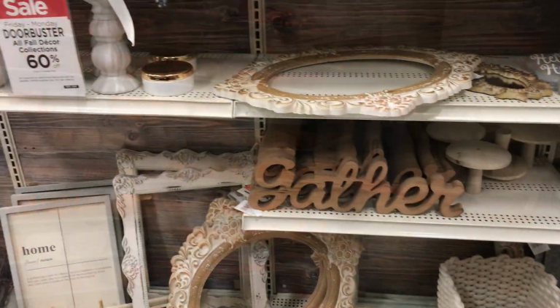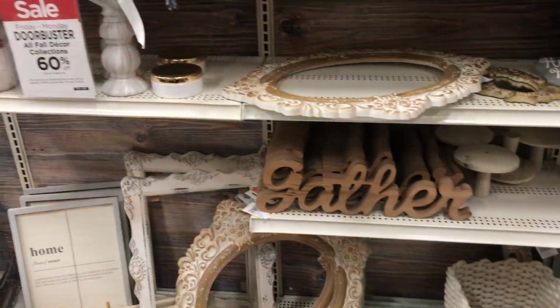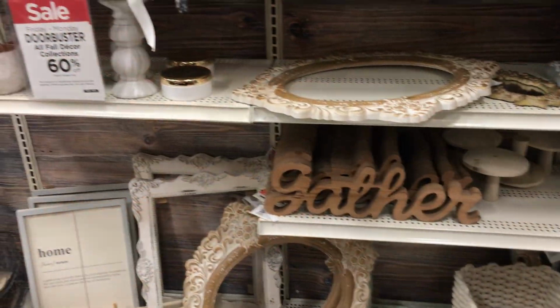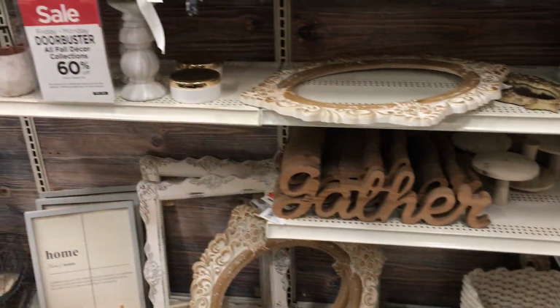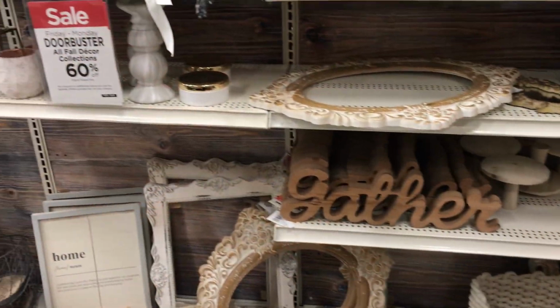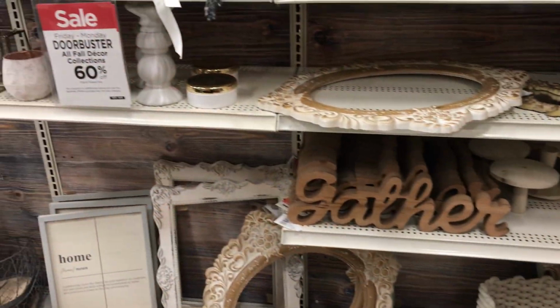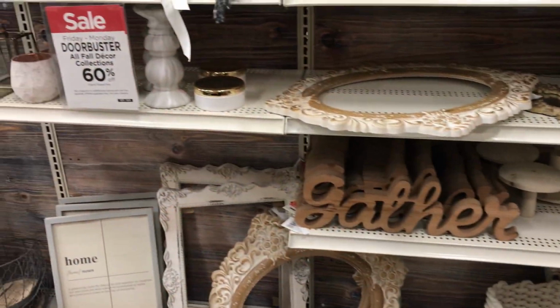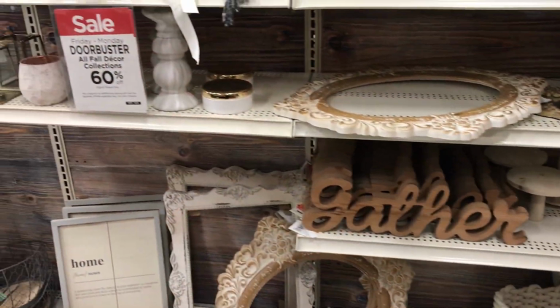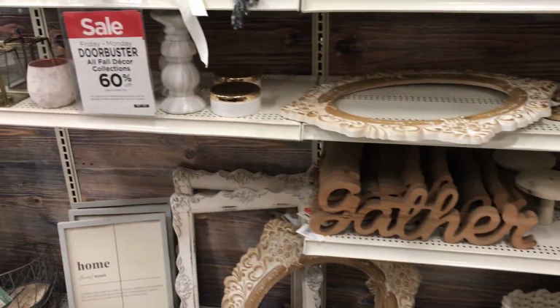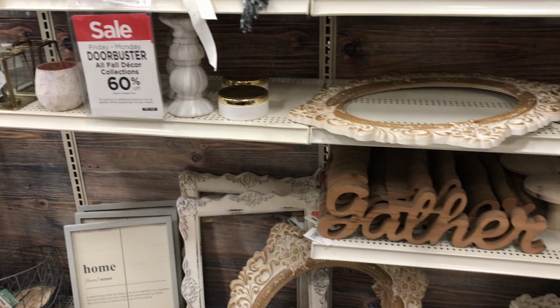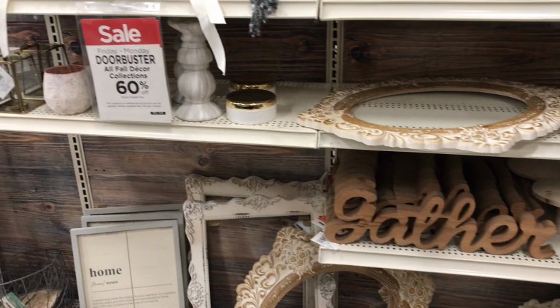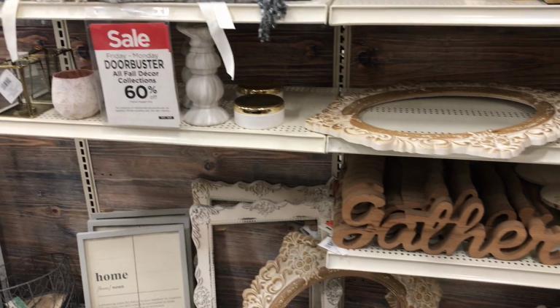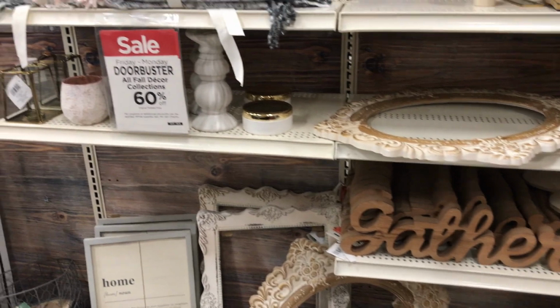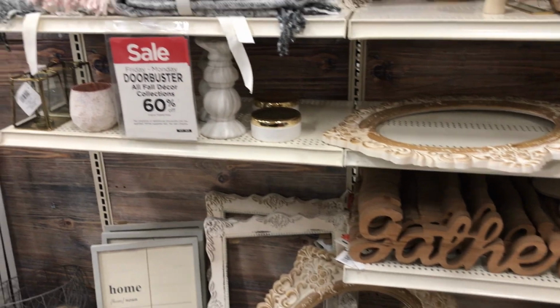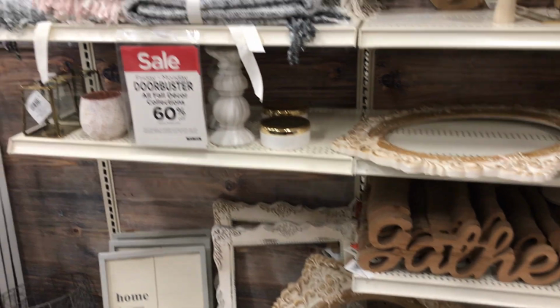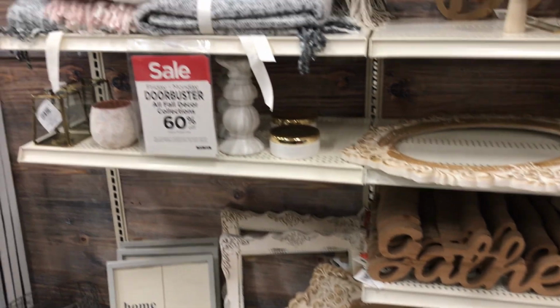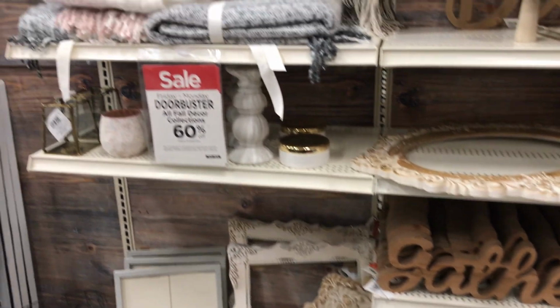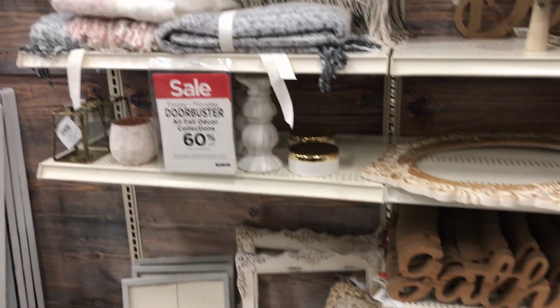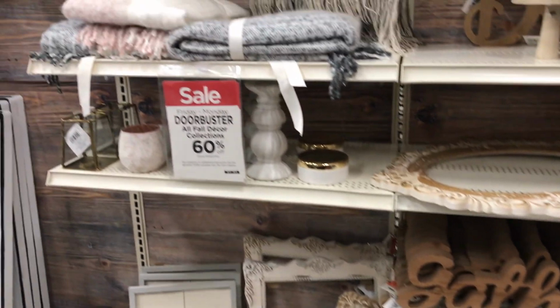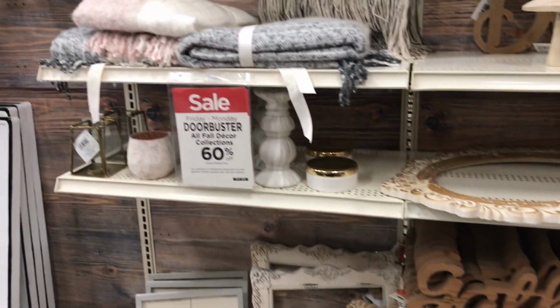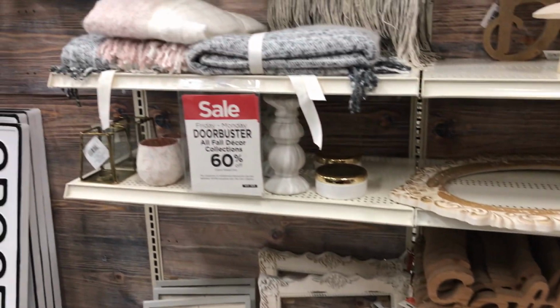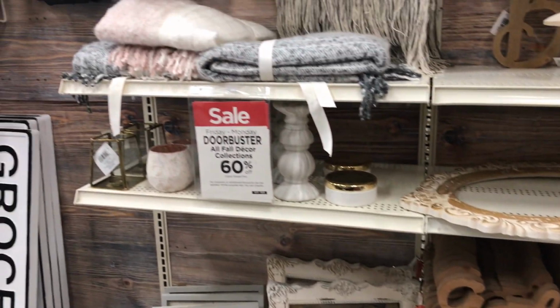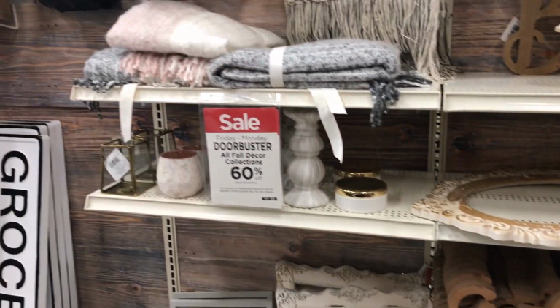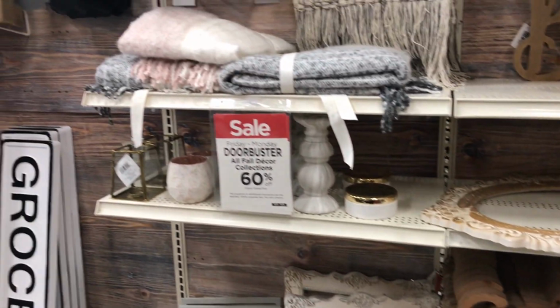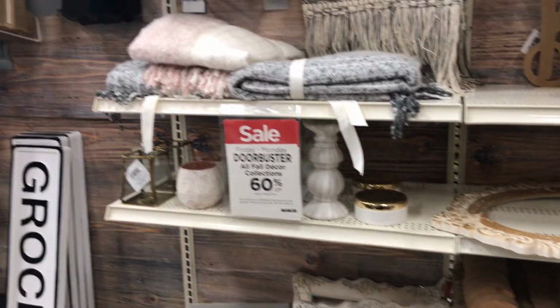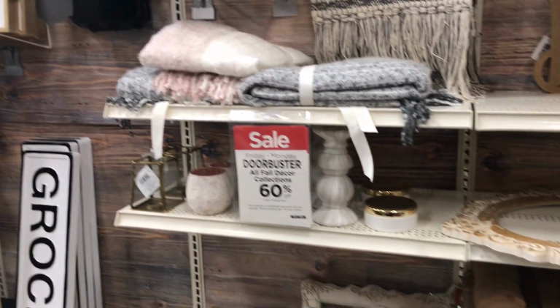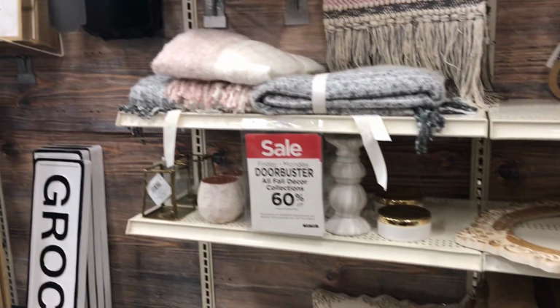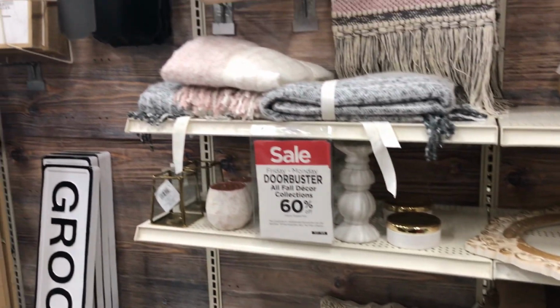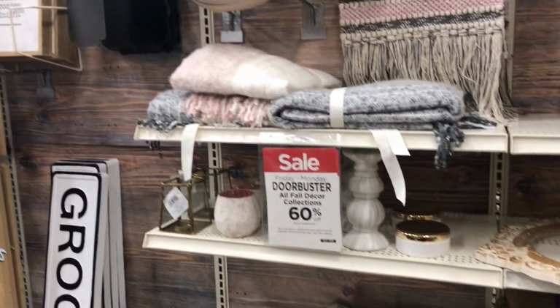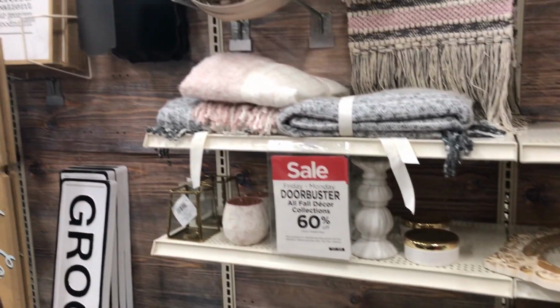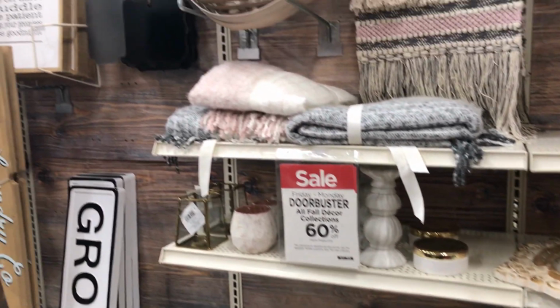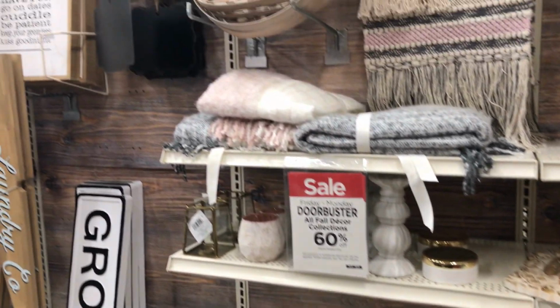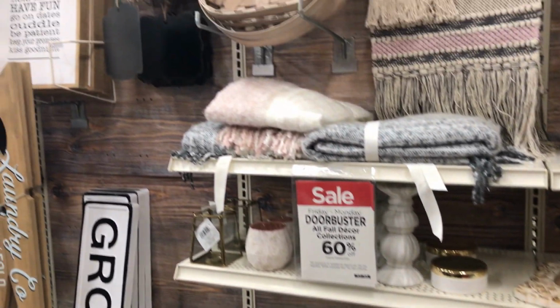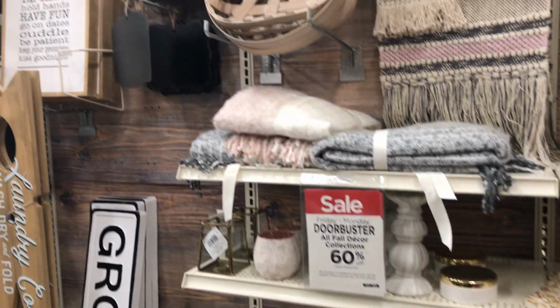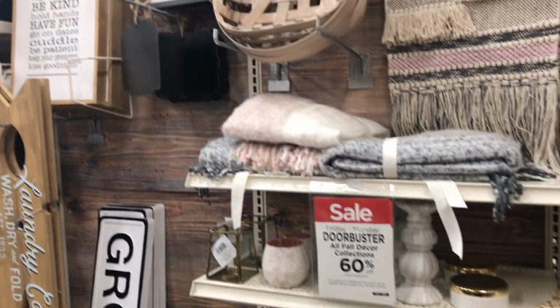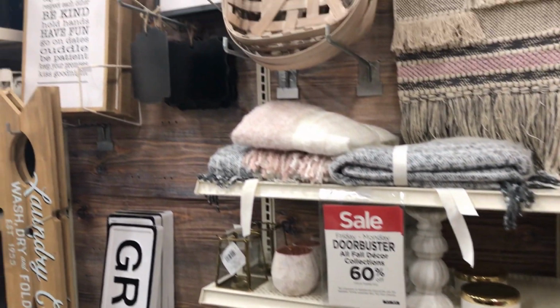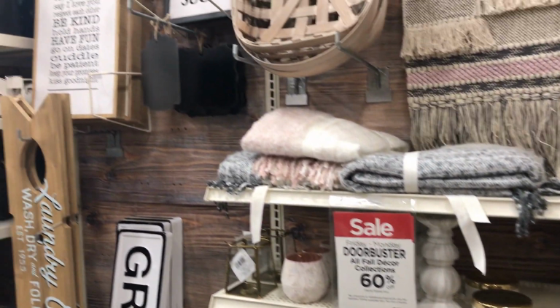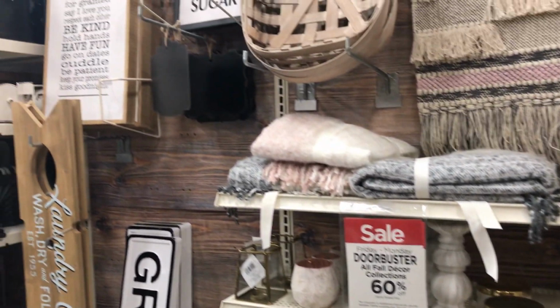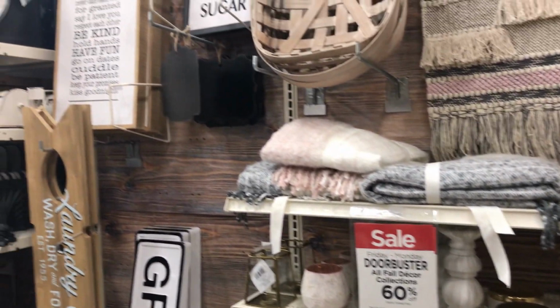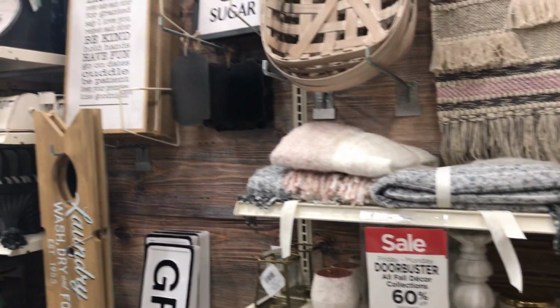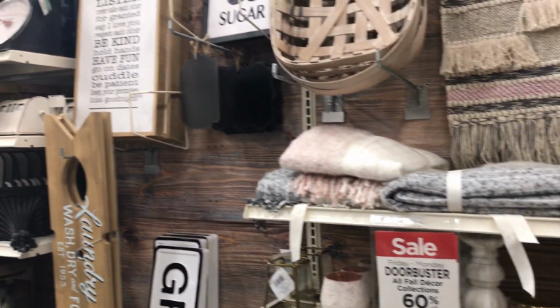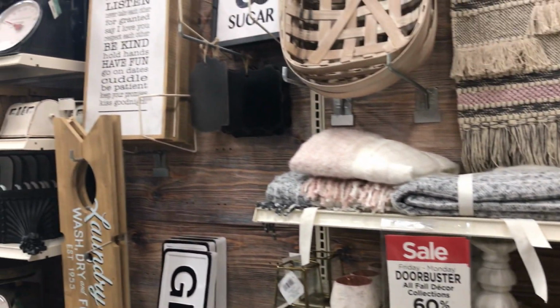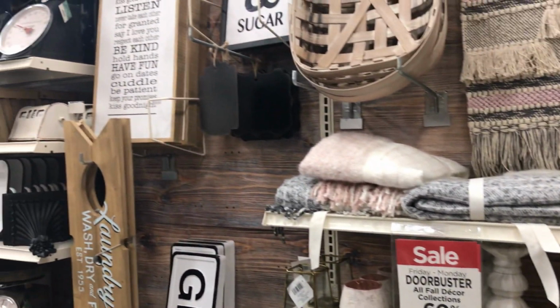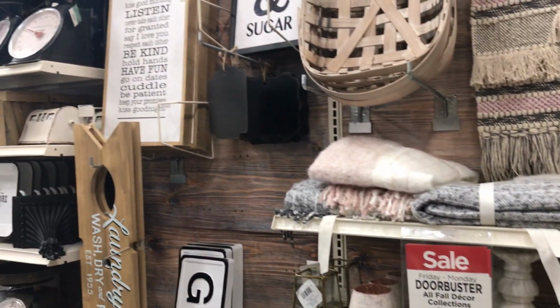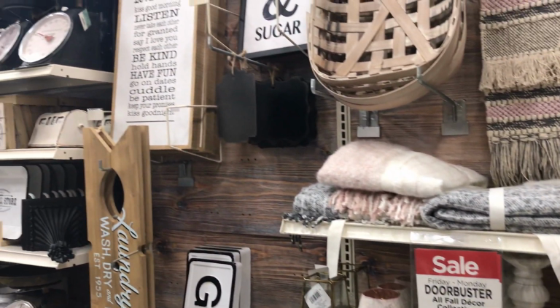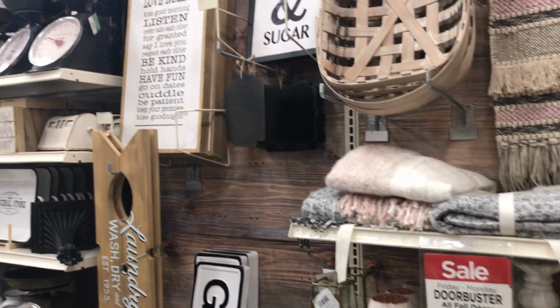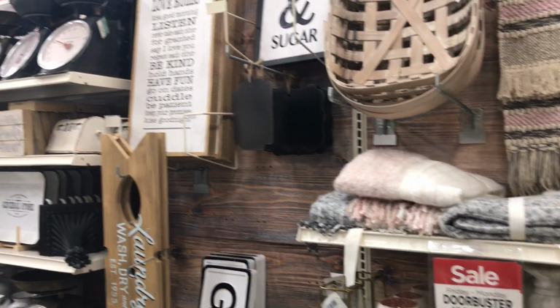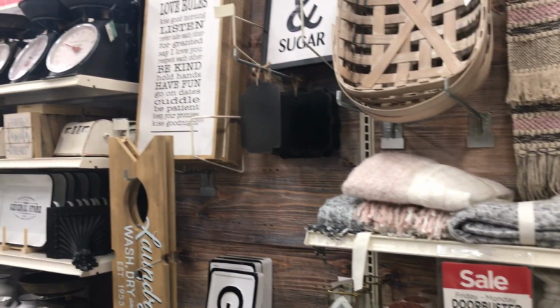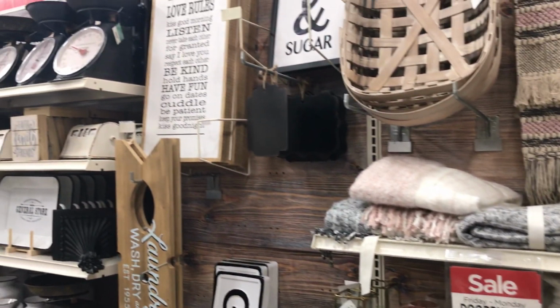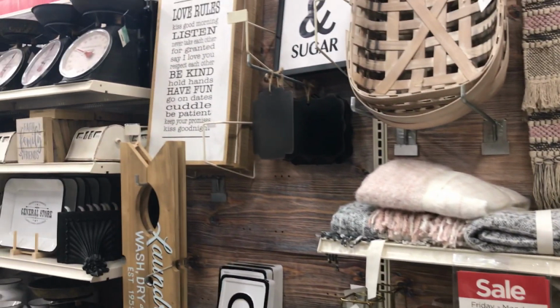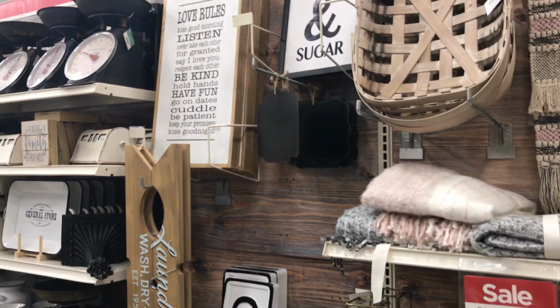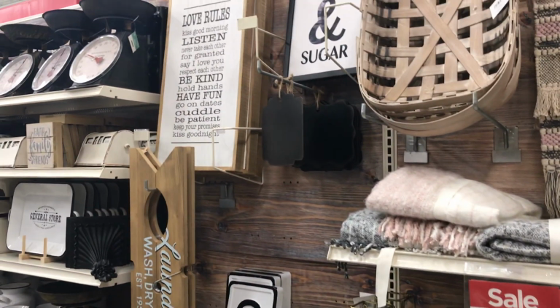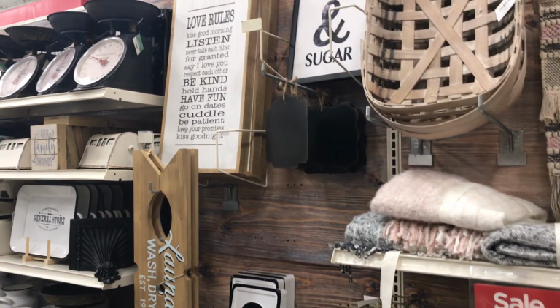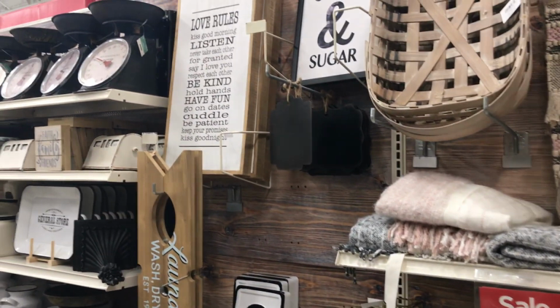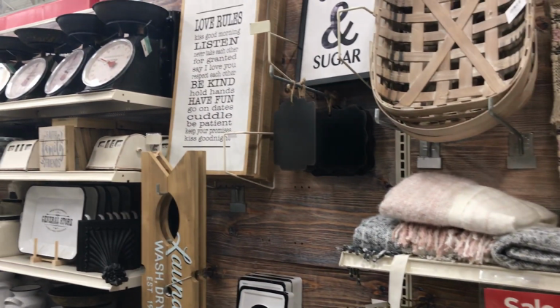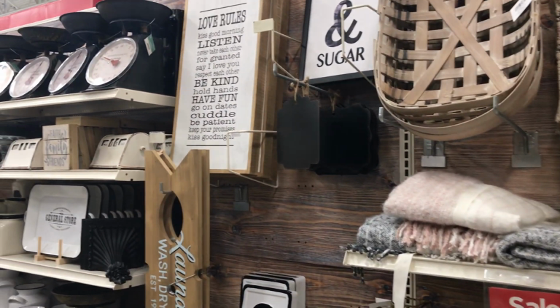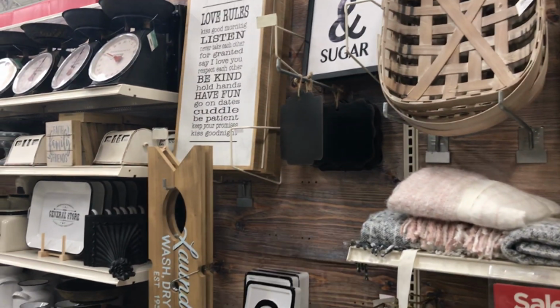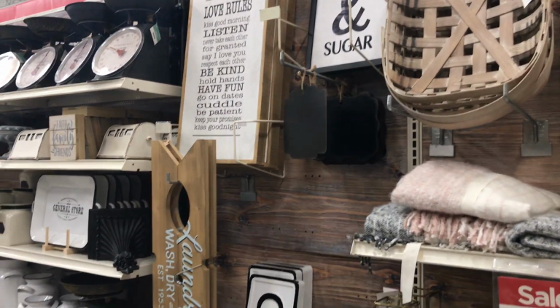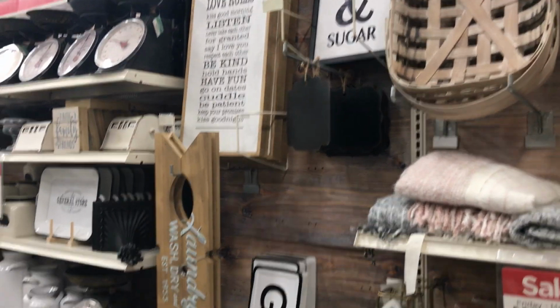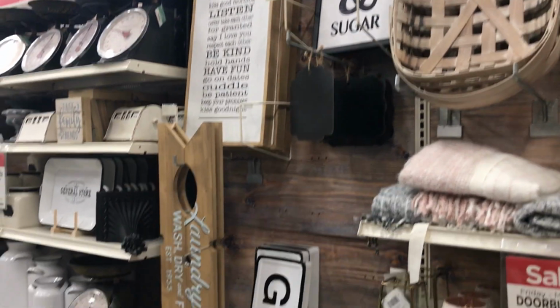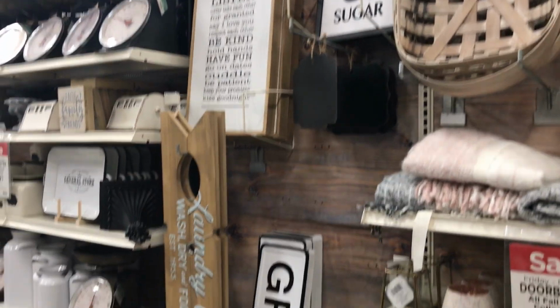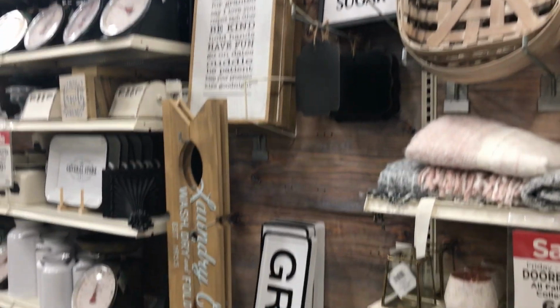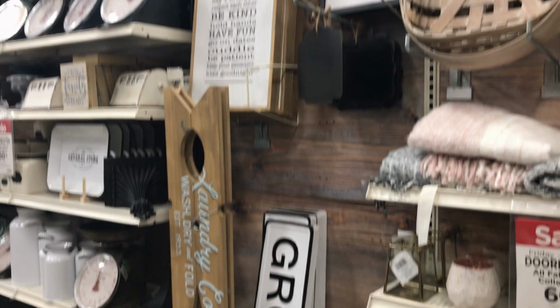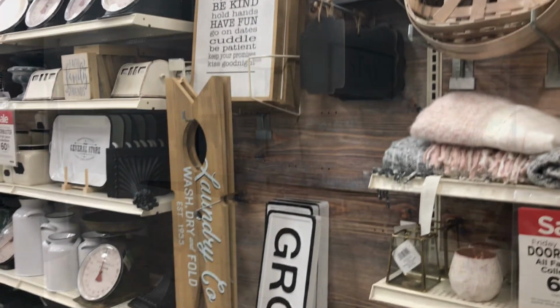My next stop was Michael's, and they were offering a 60% off discount on their fall decor, and I found a couple of things there.